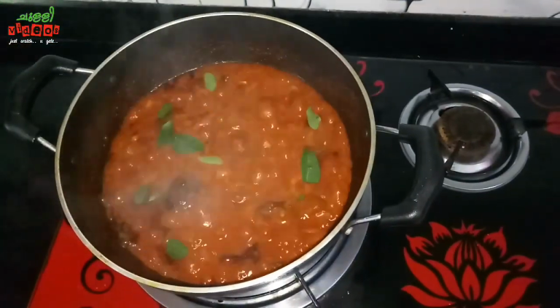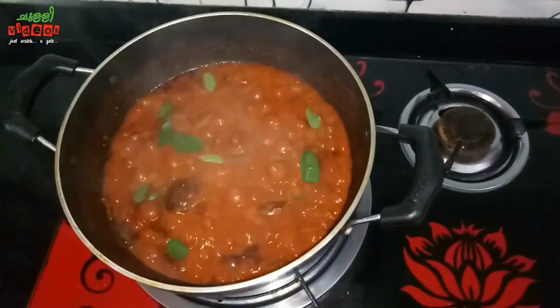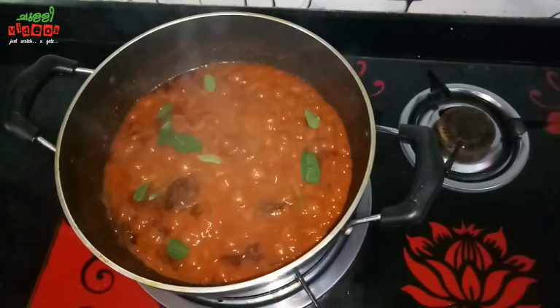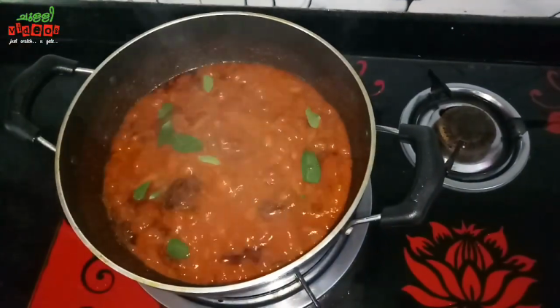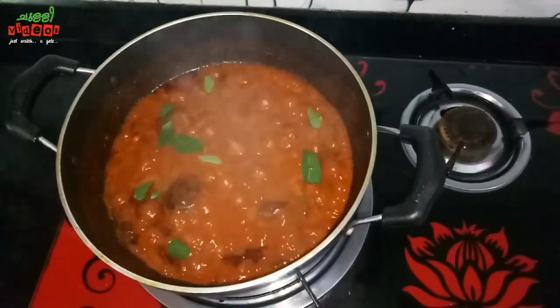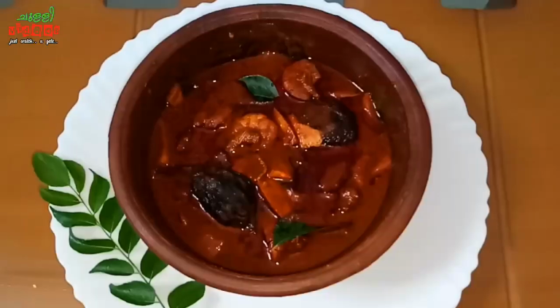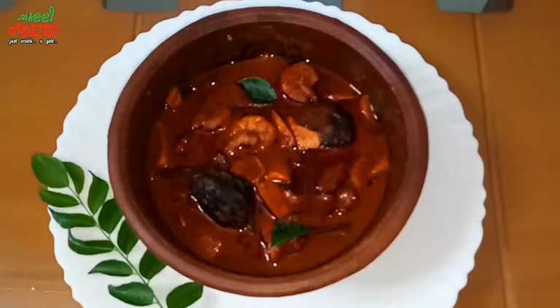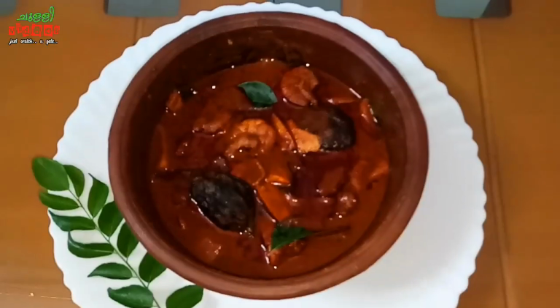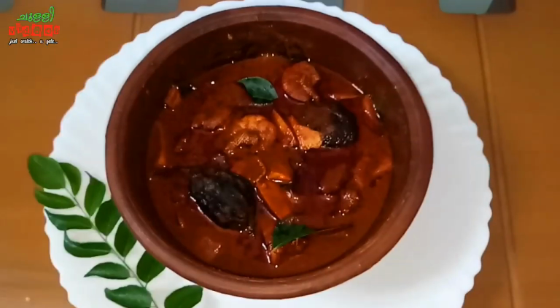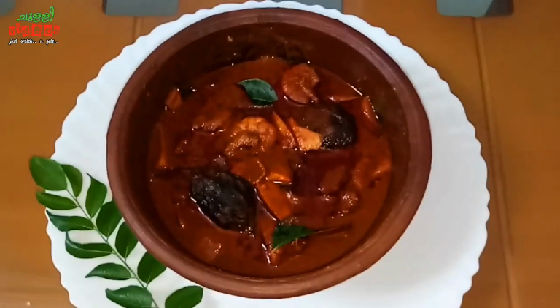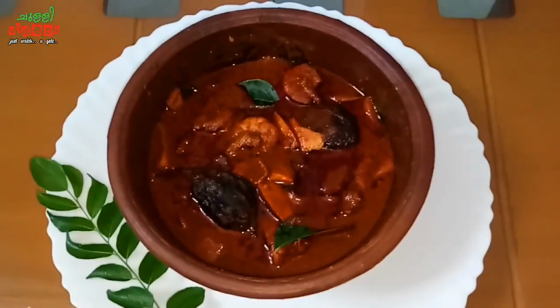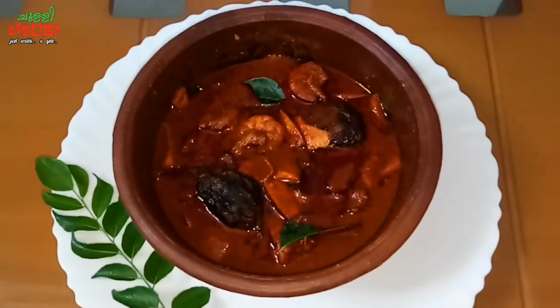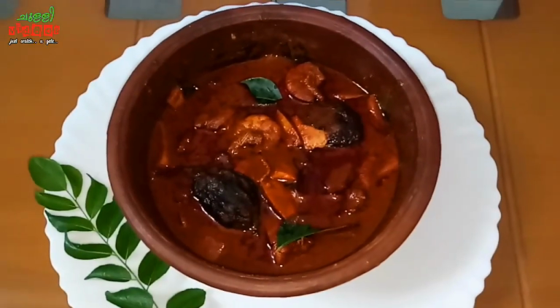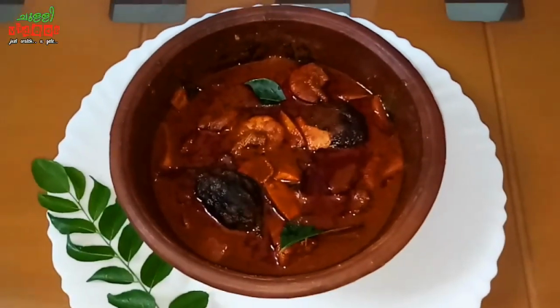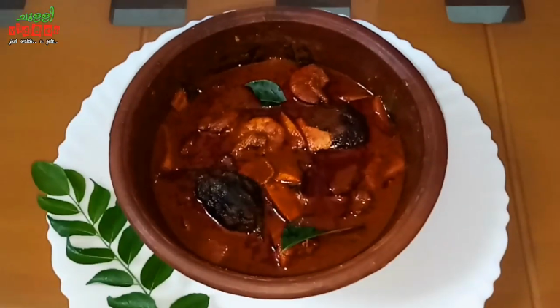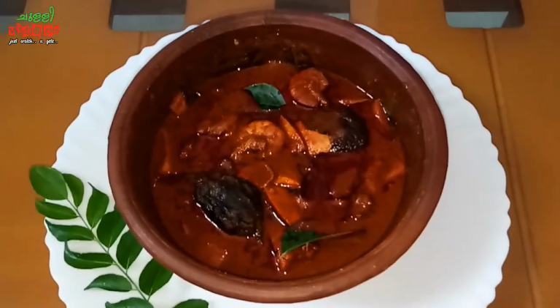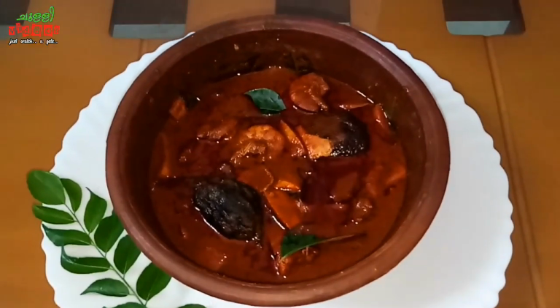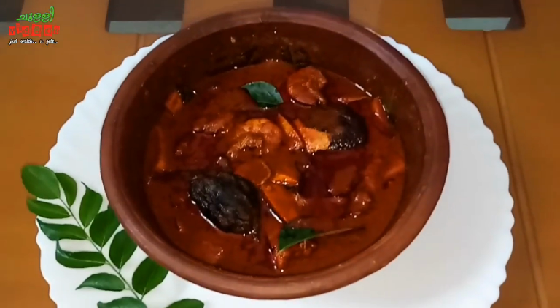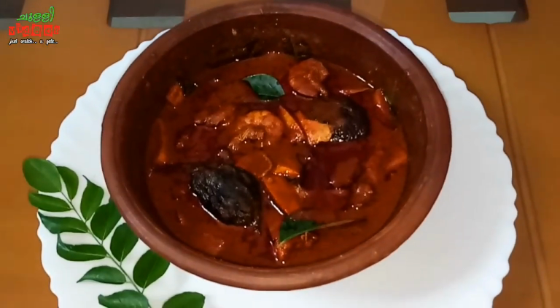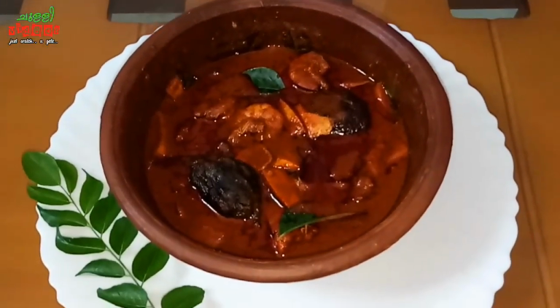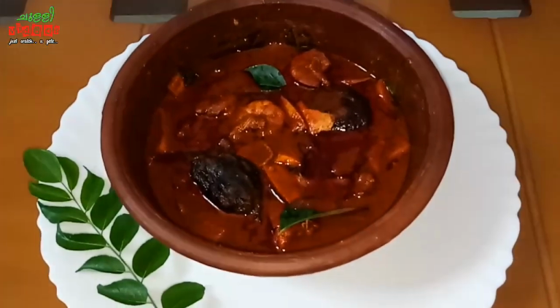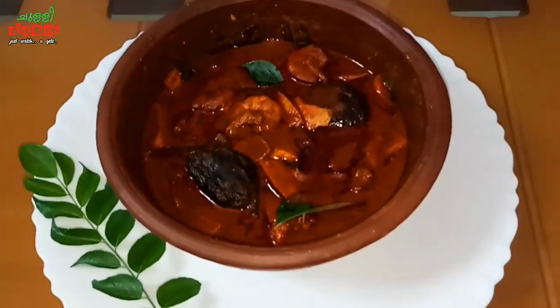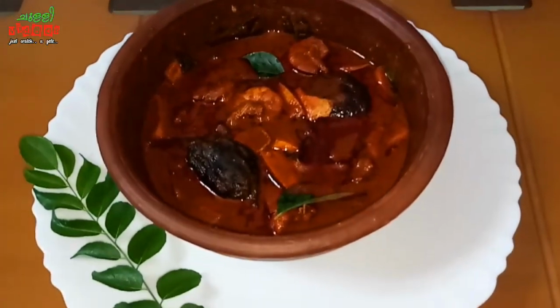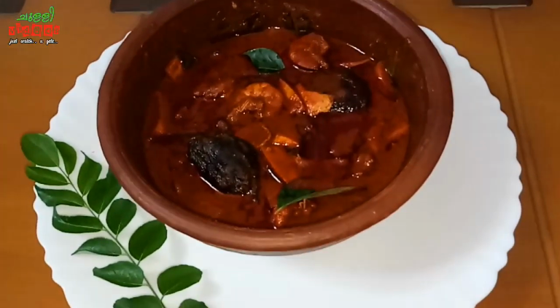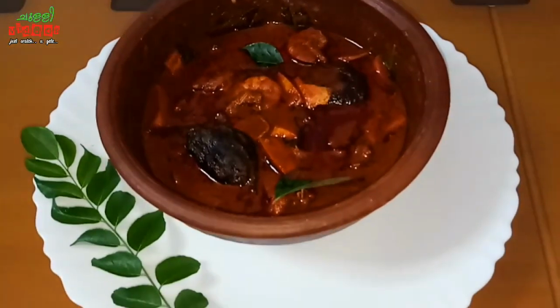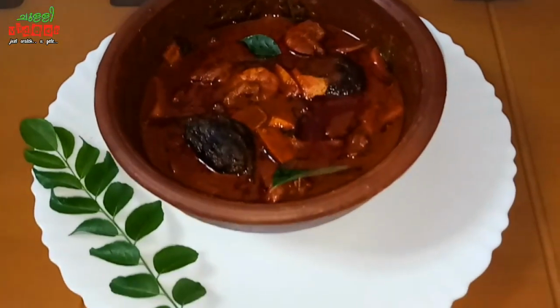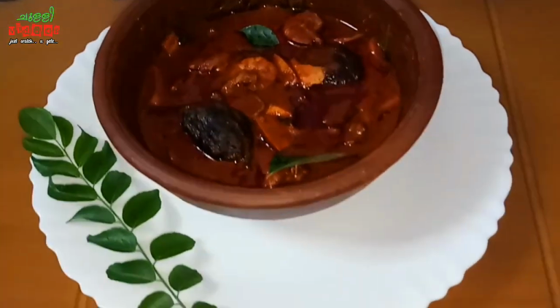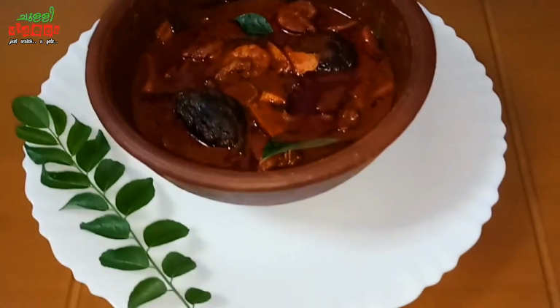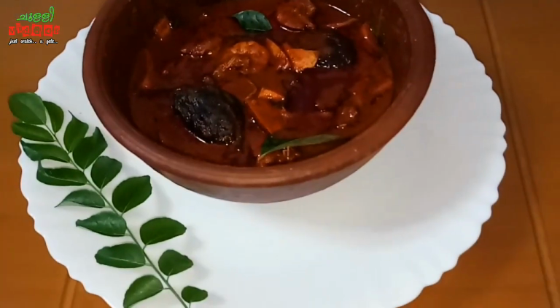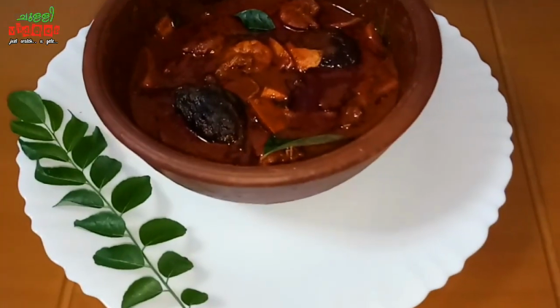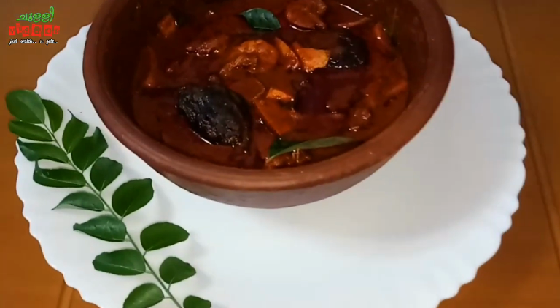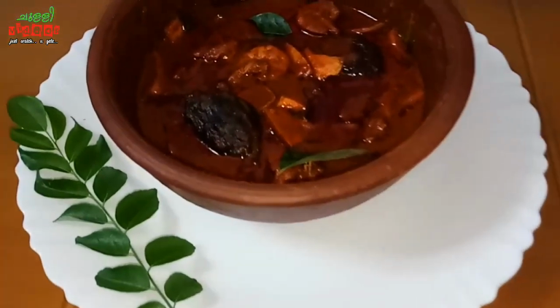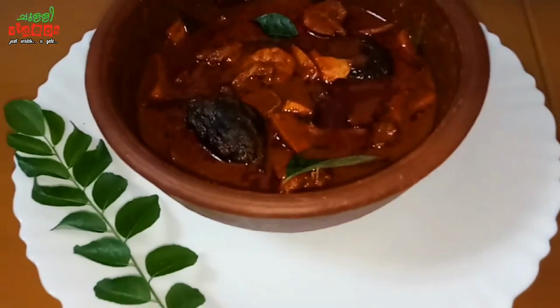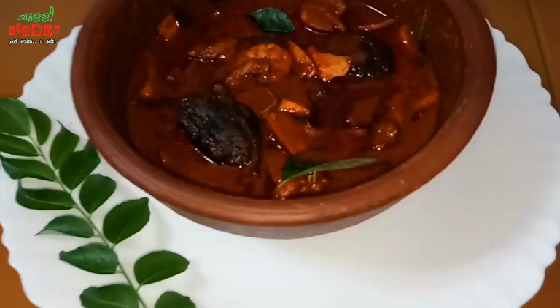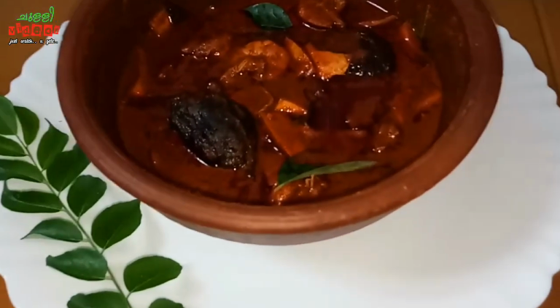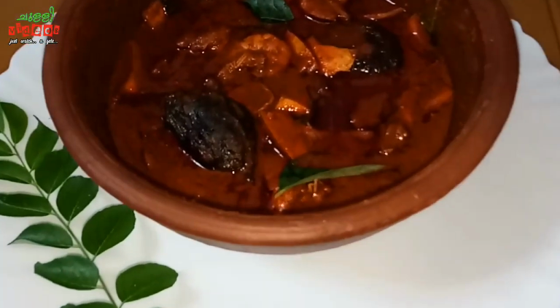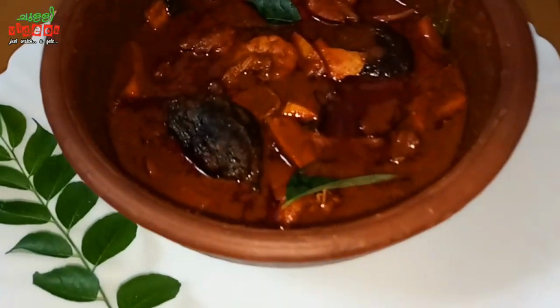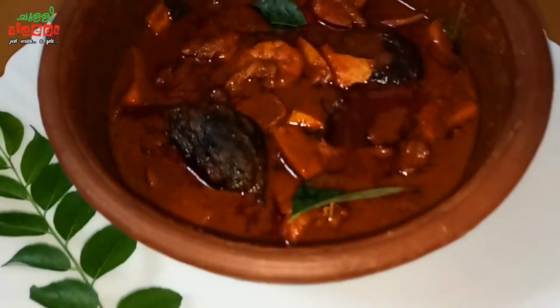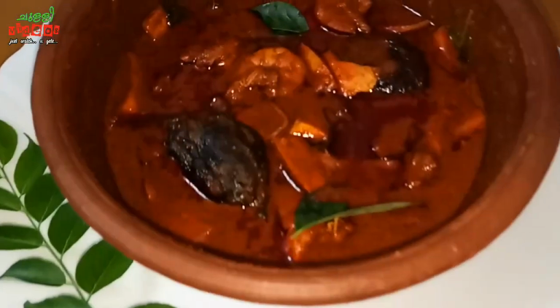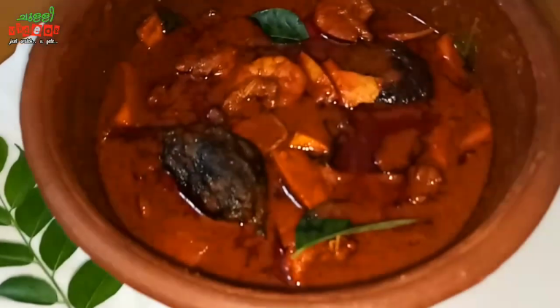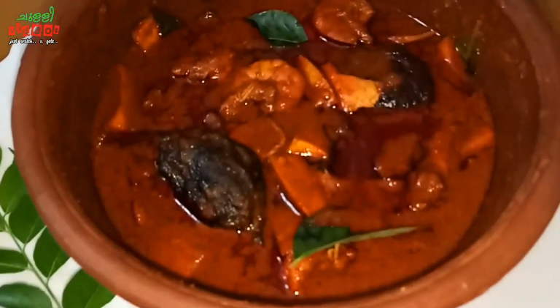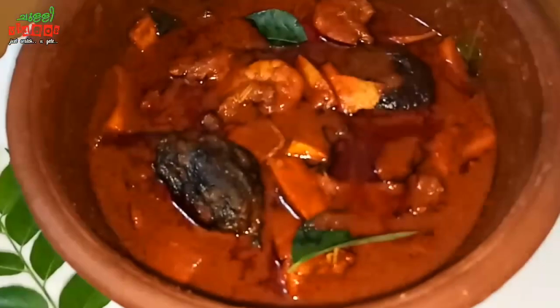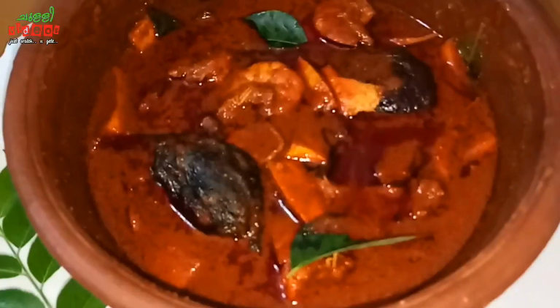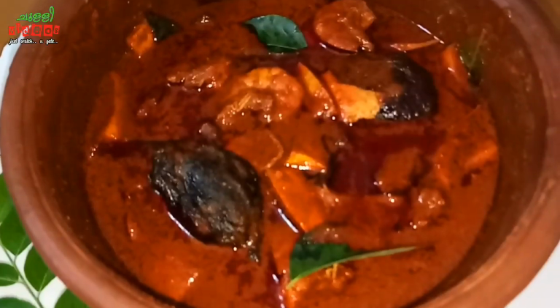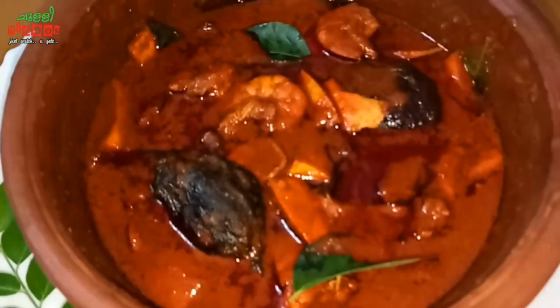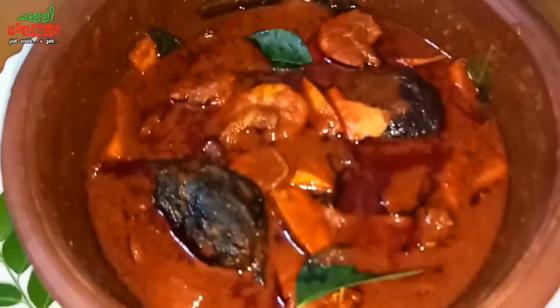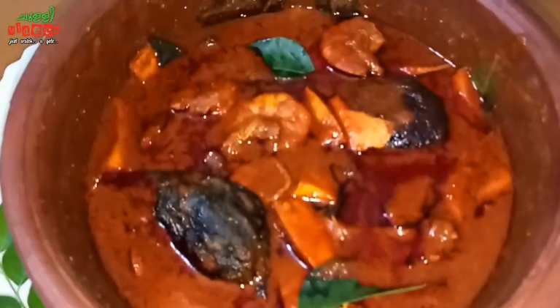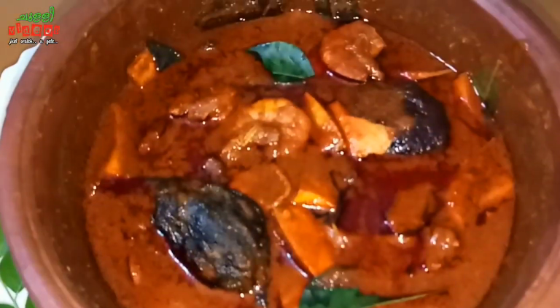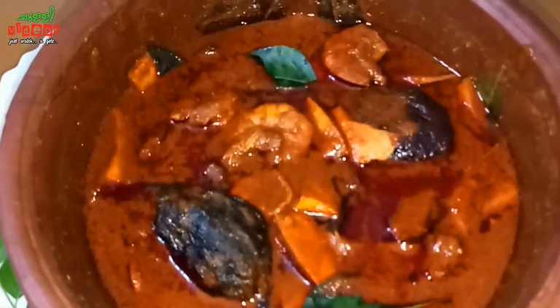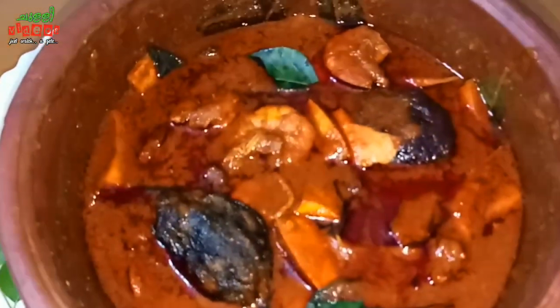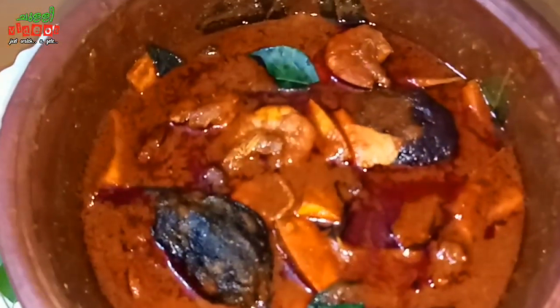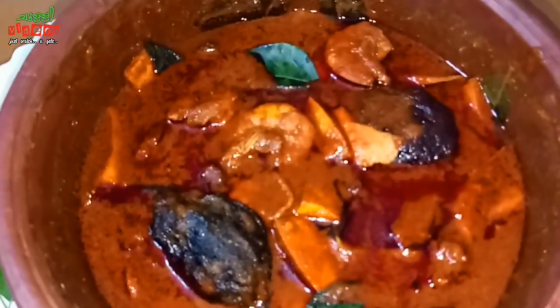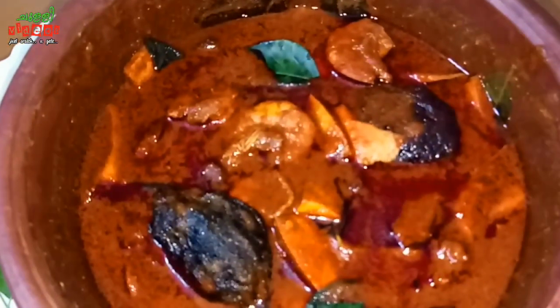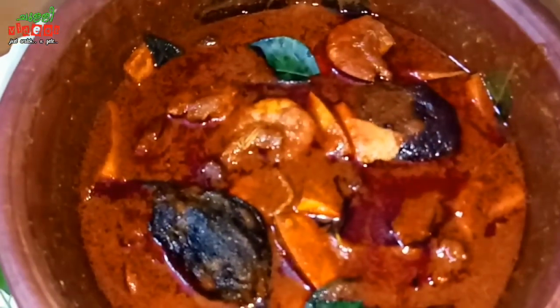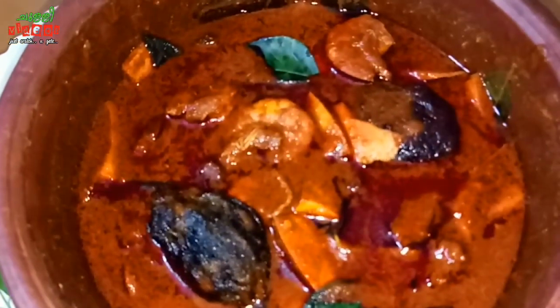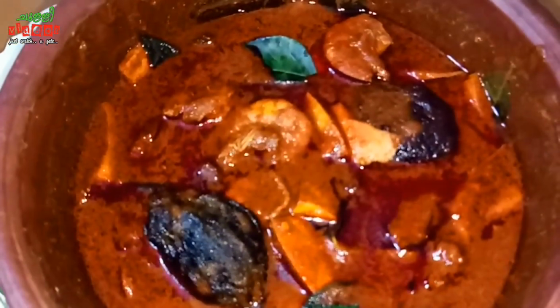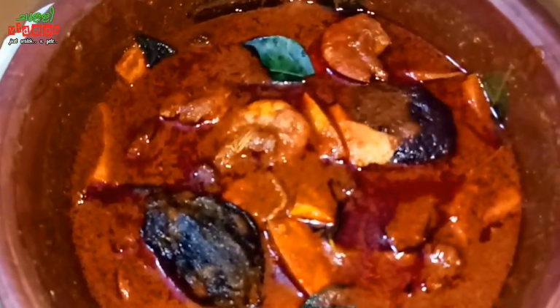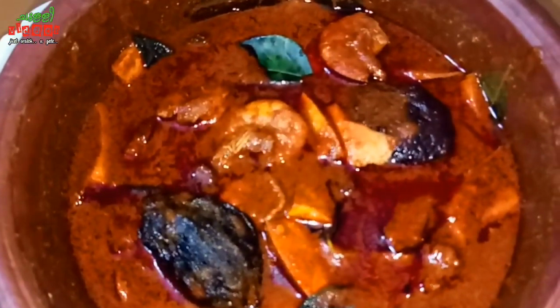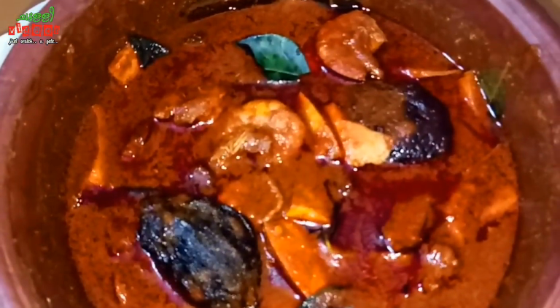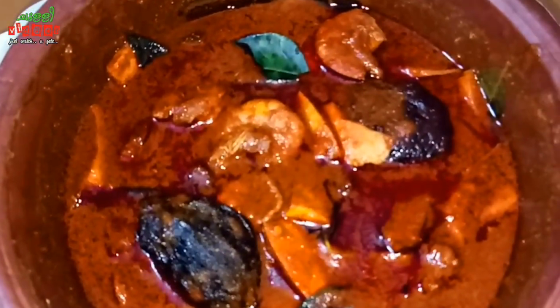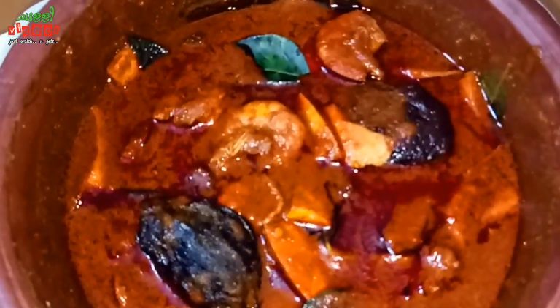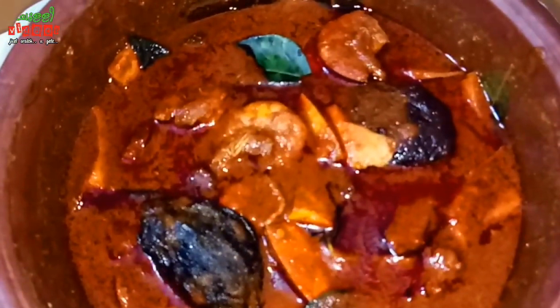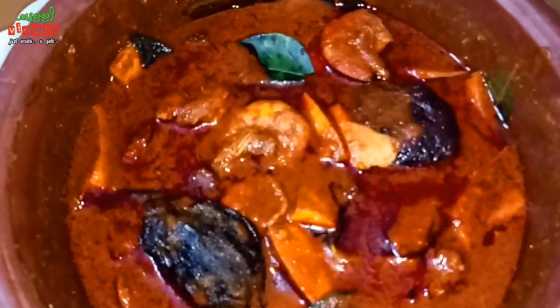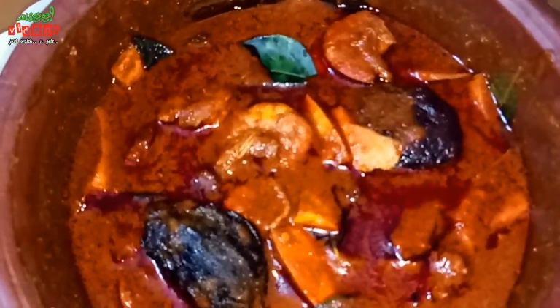Now, we are ready to cook the same way. We will cook the same way to eat. Please try it all.